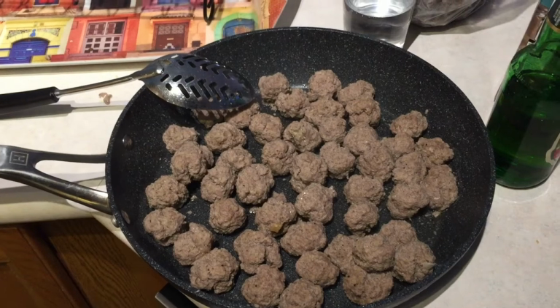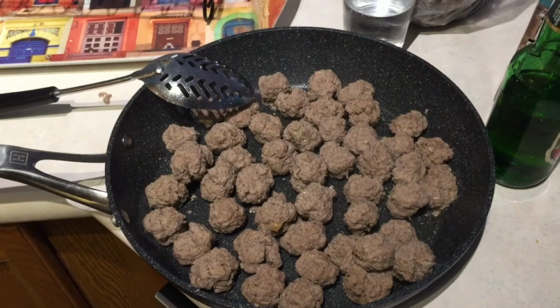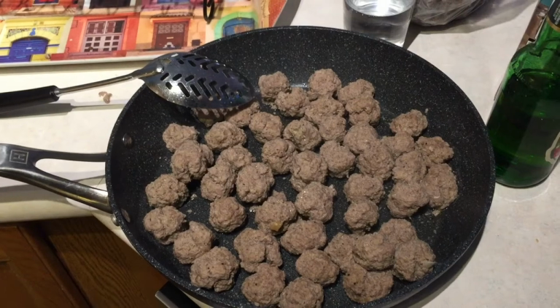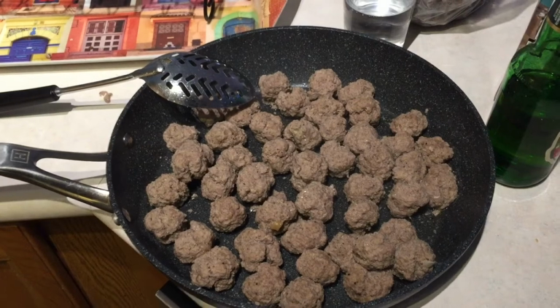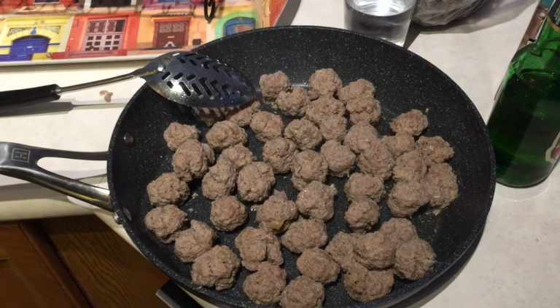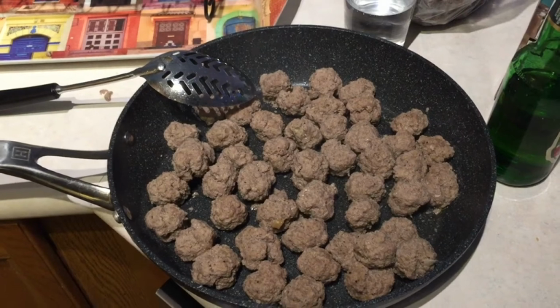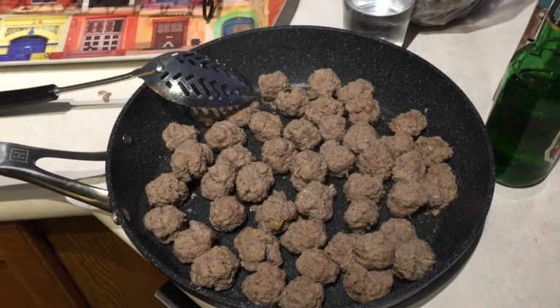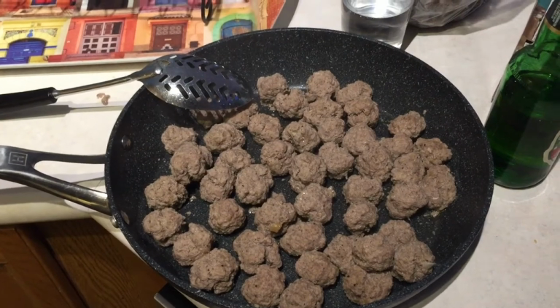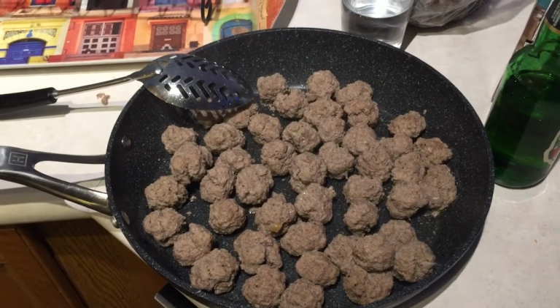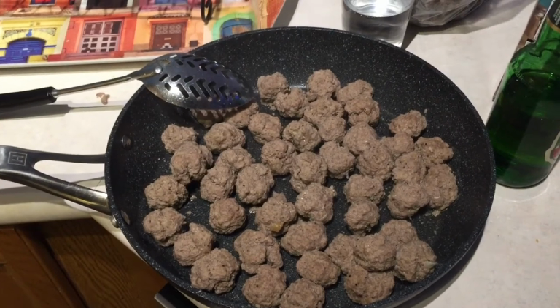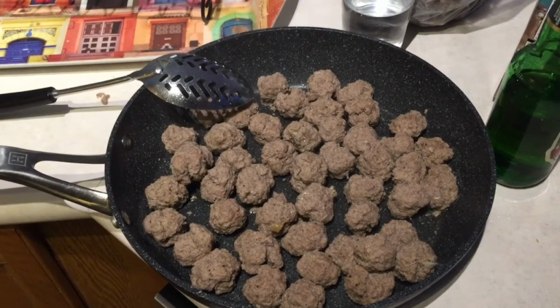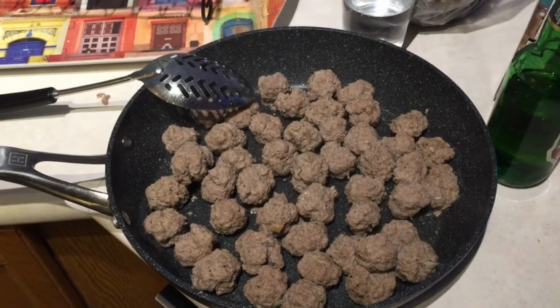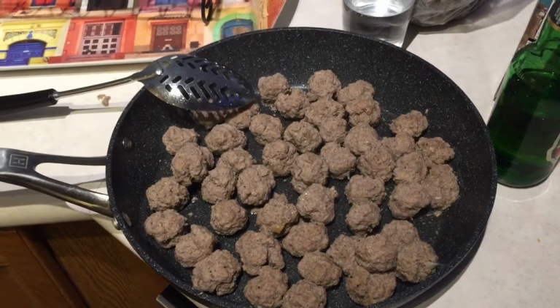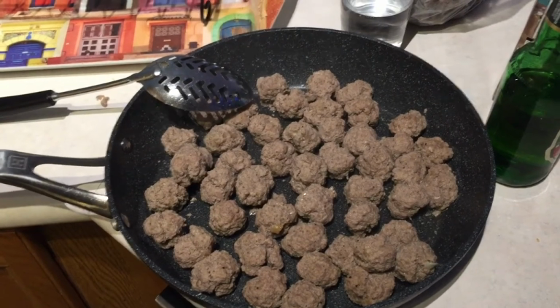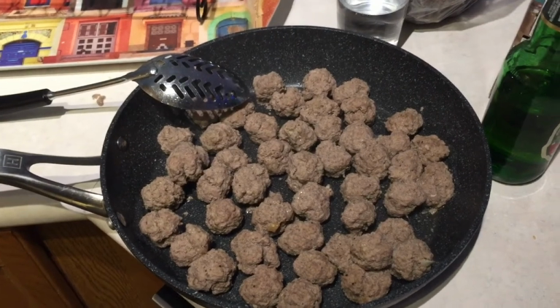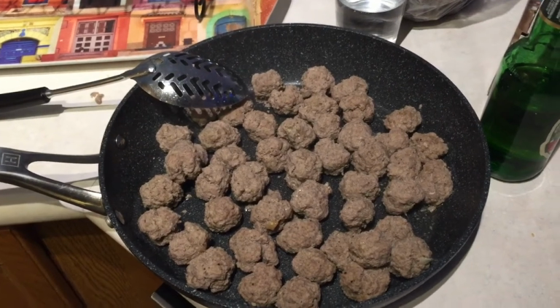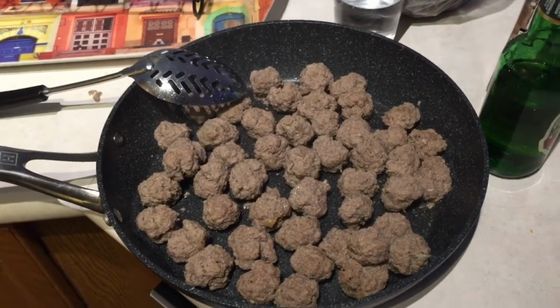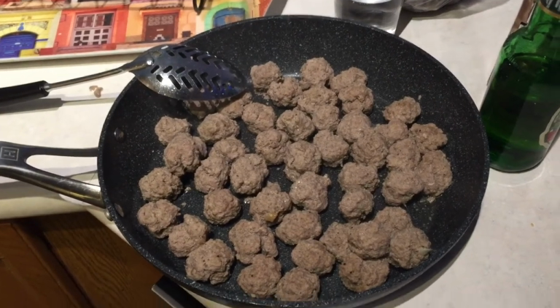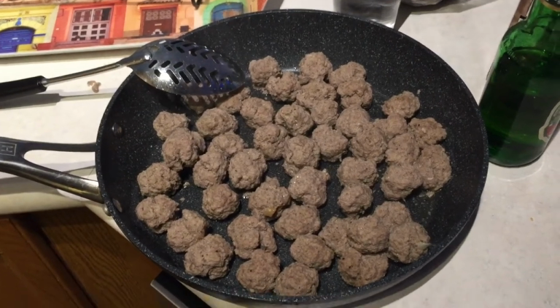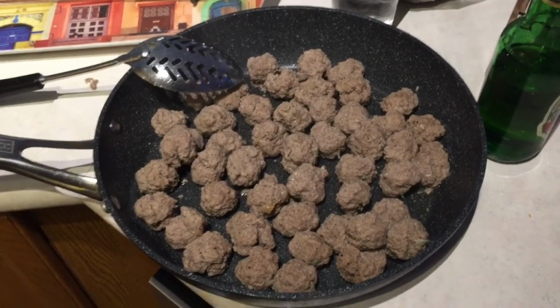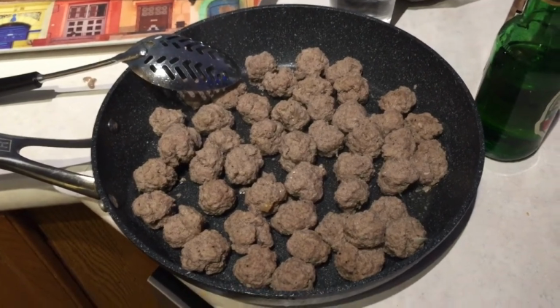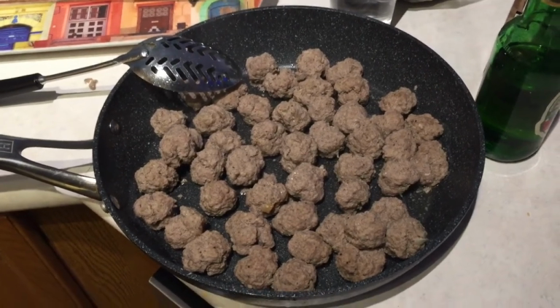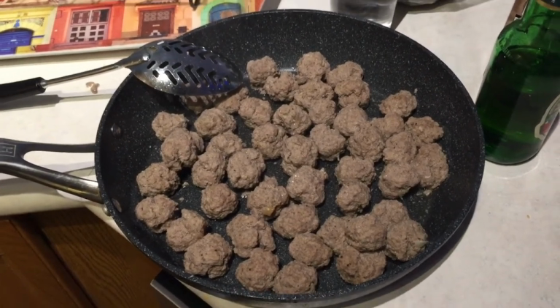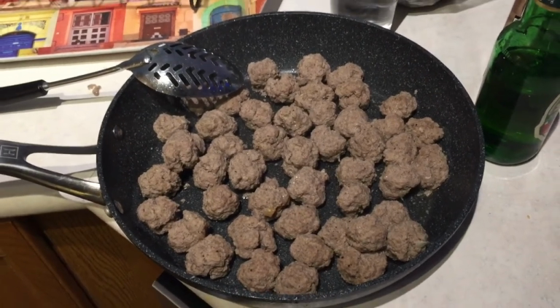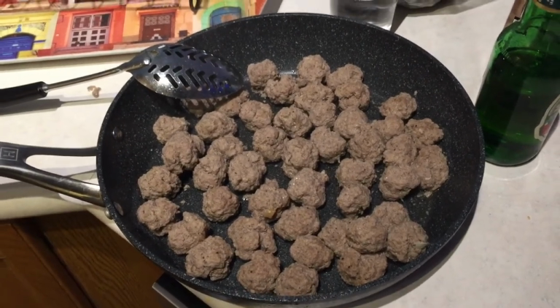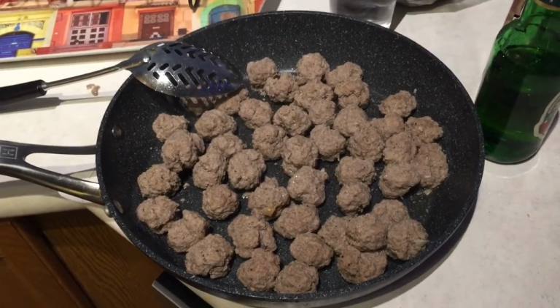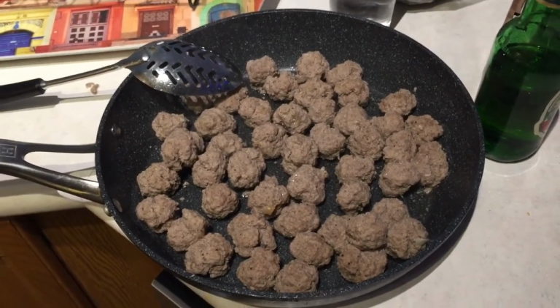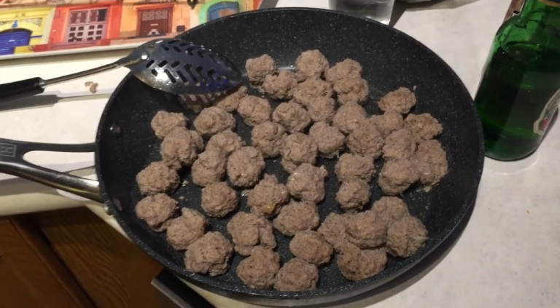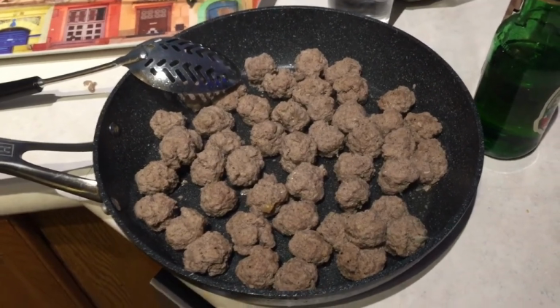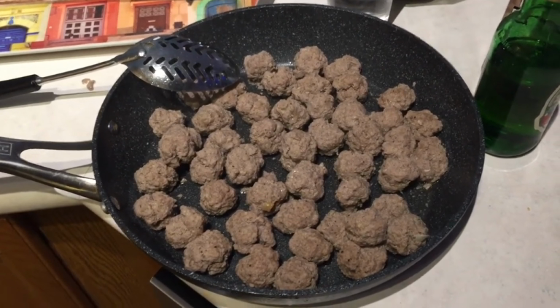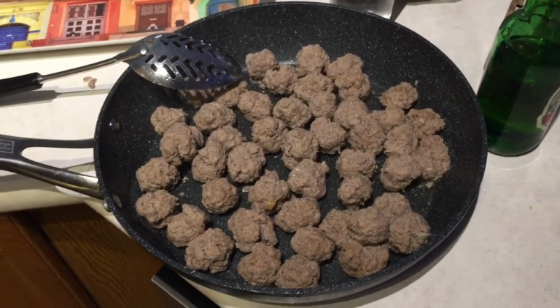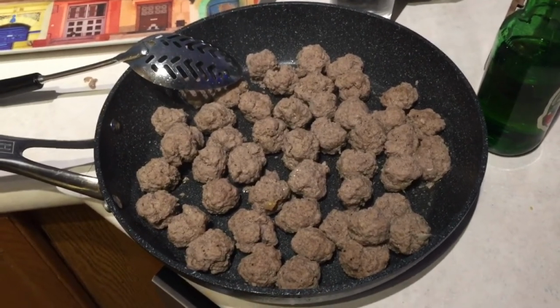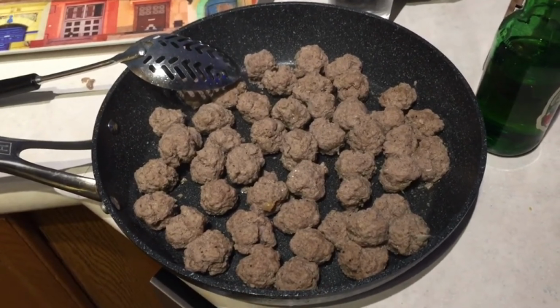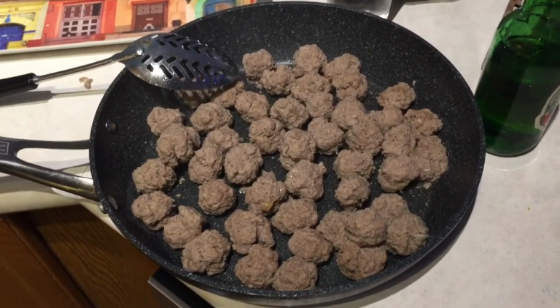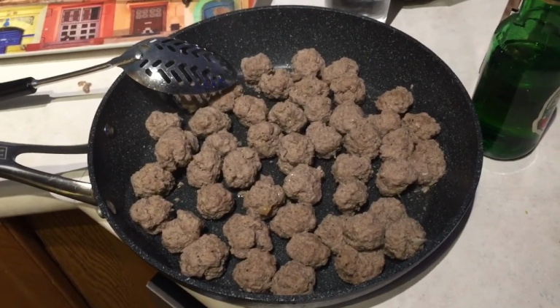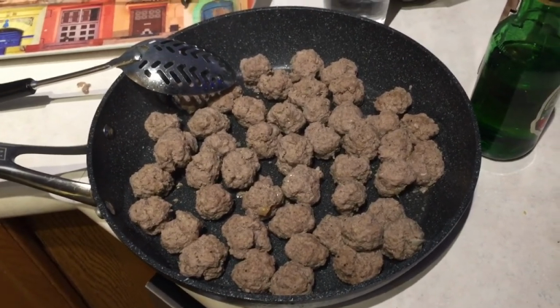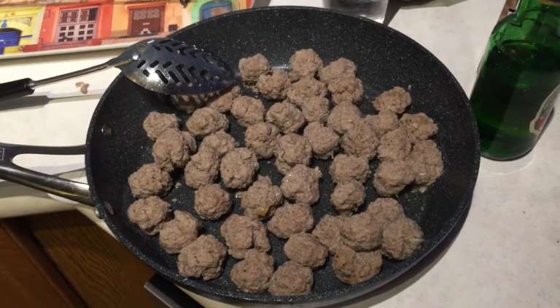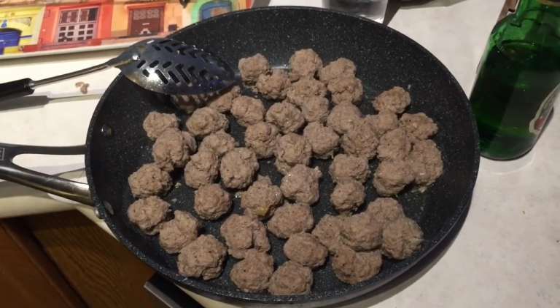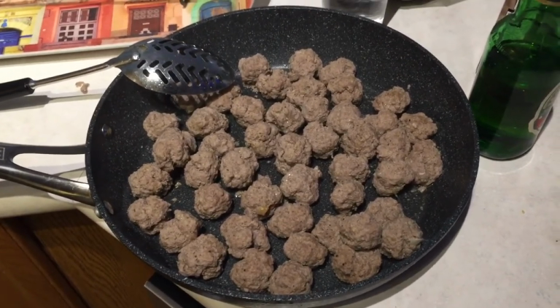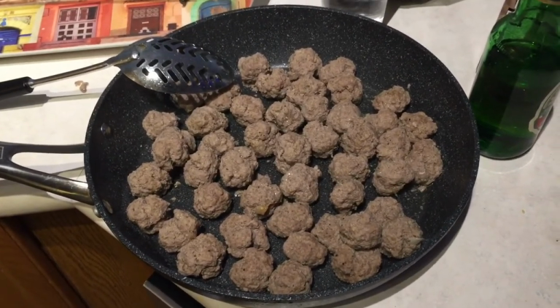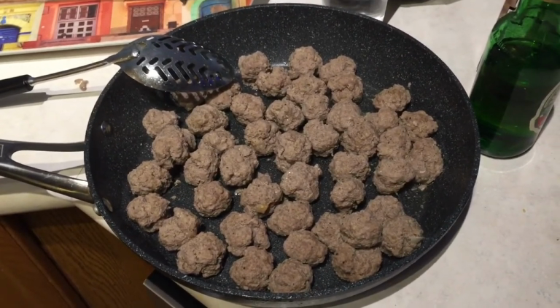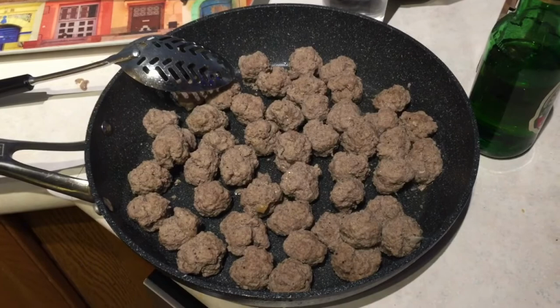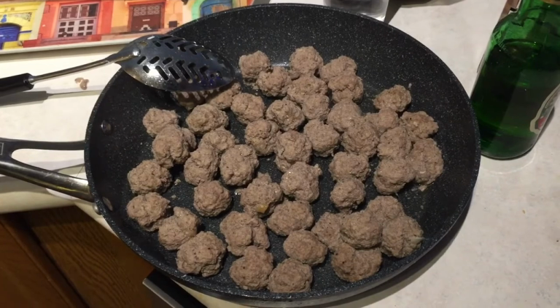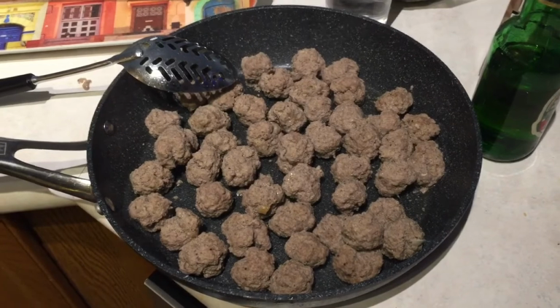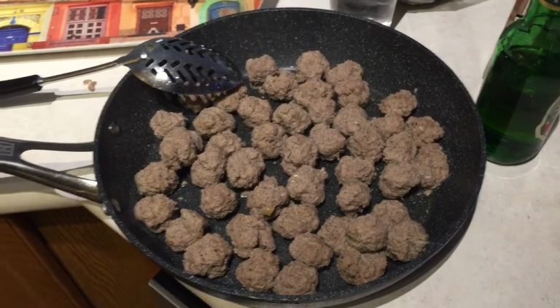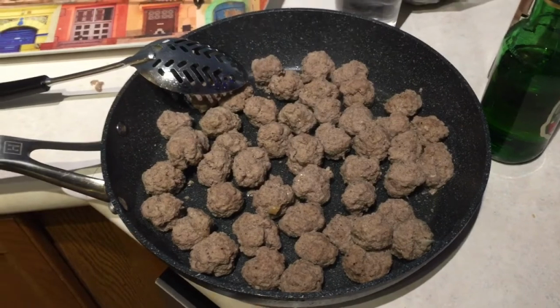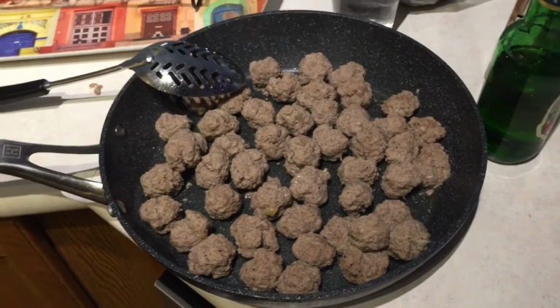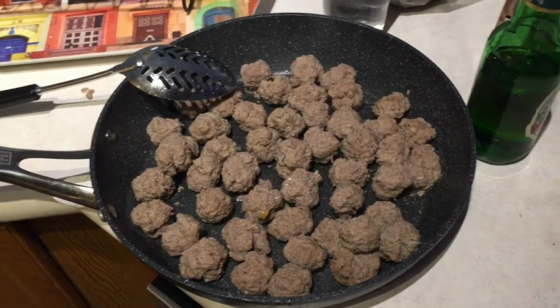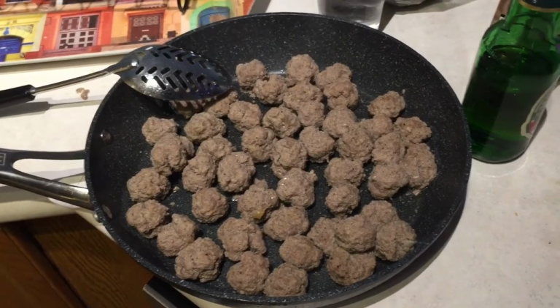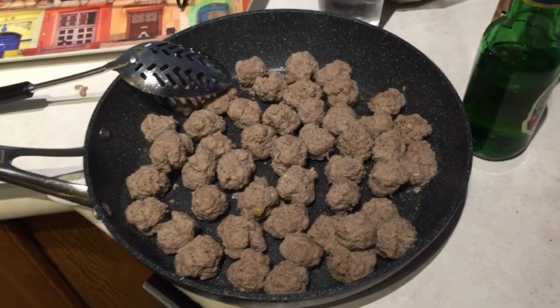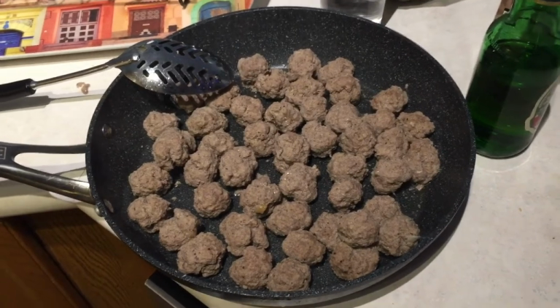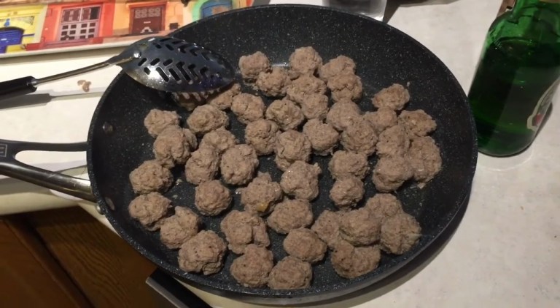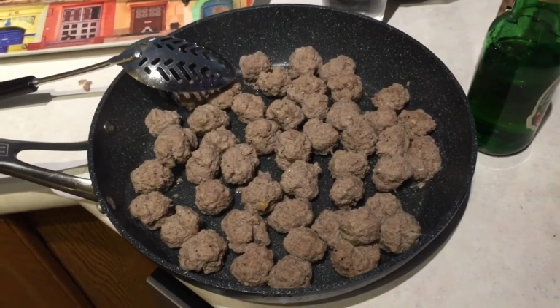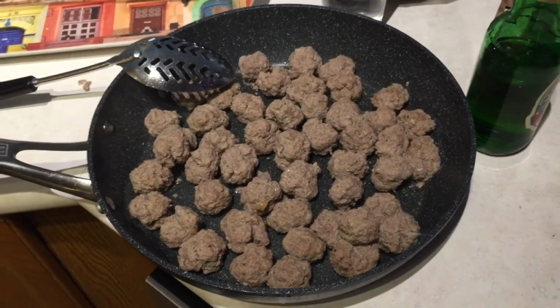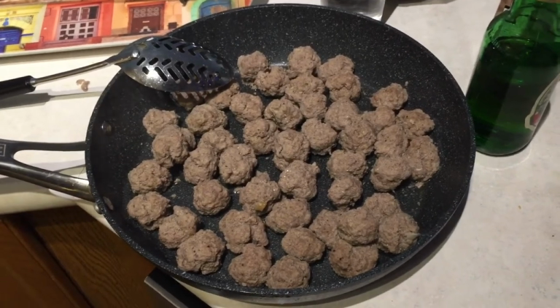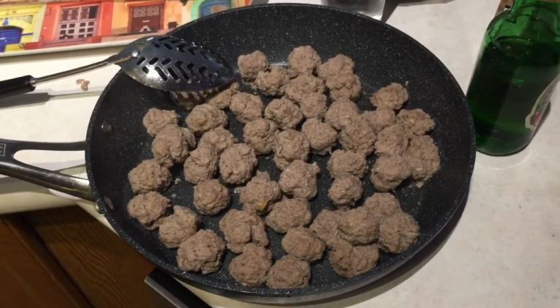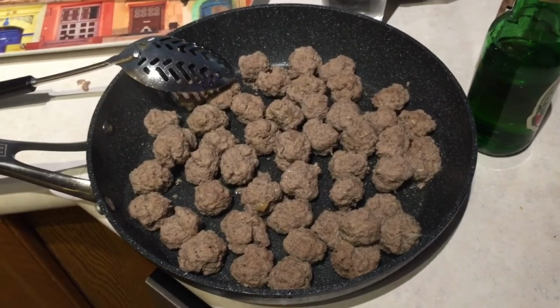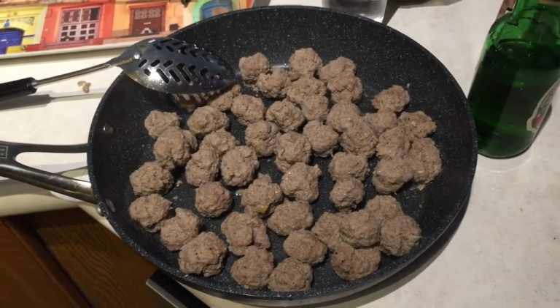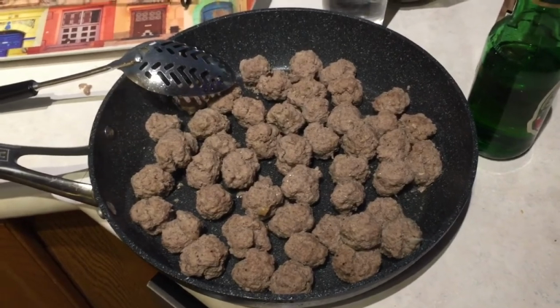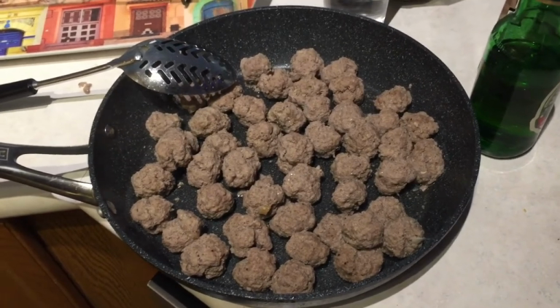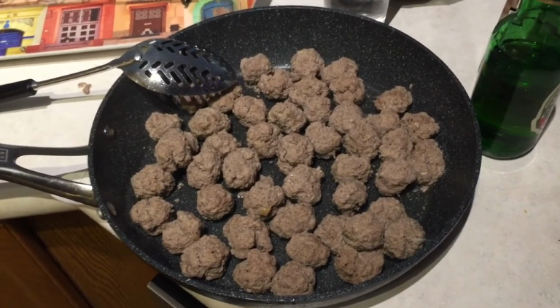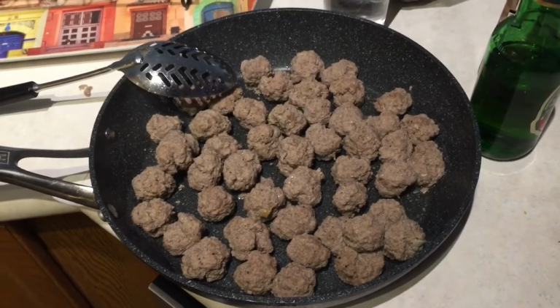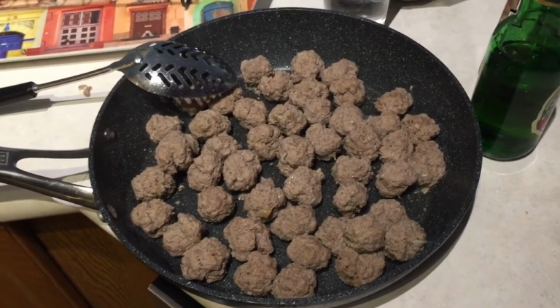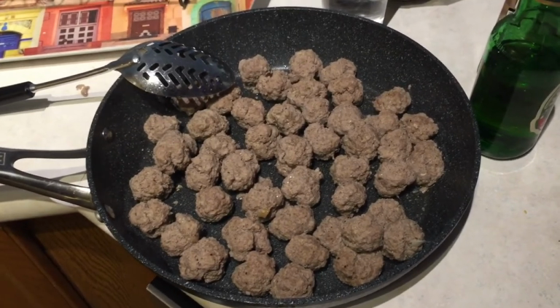So what do you do on a rainy Sunday afternoon? Make meatballs!